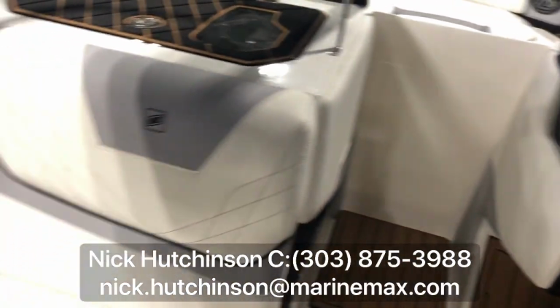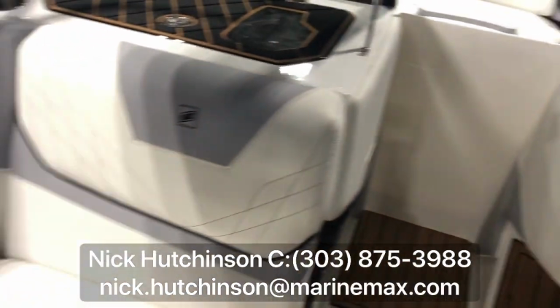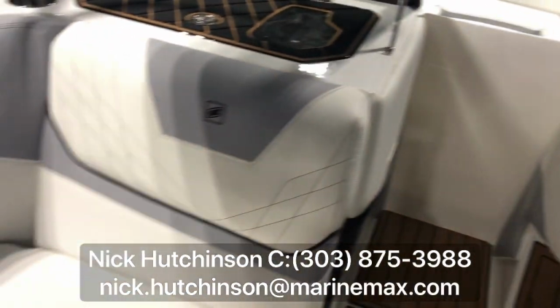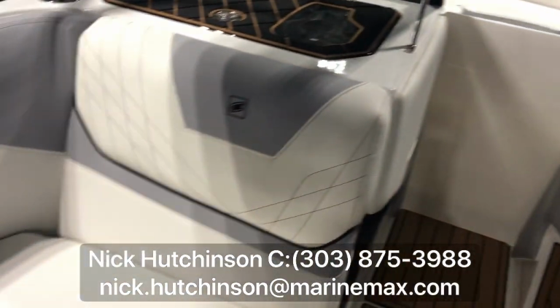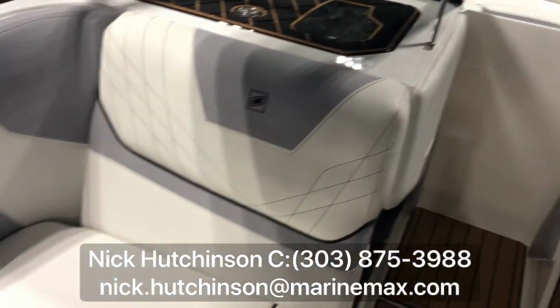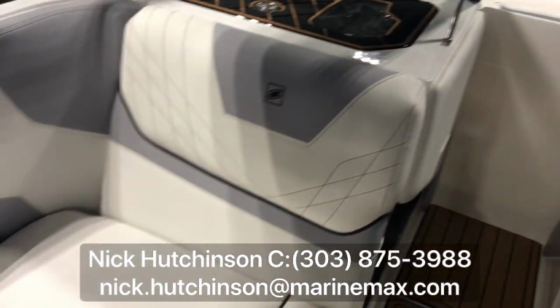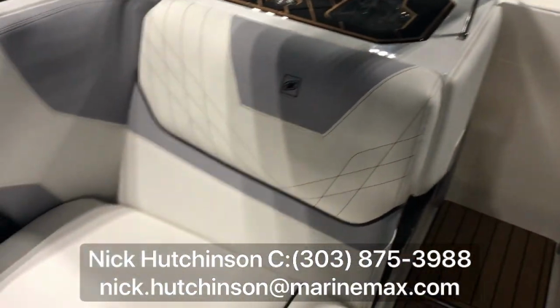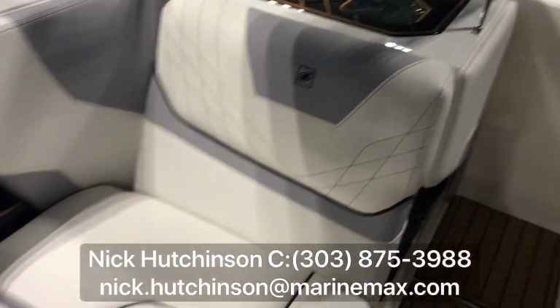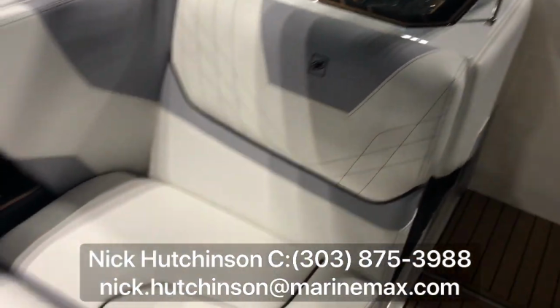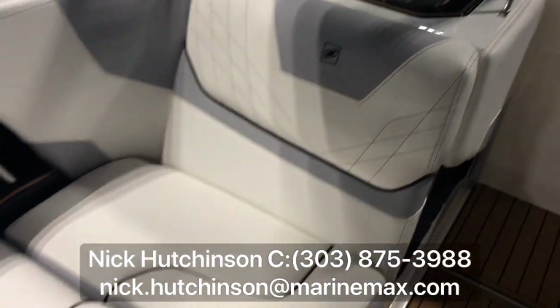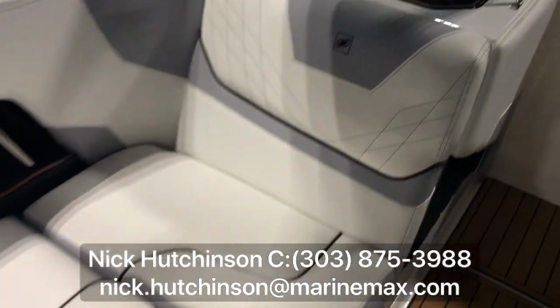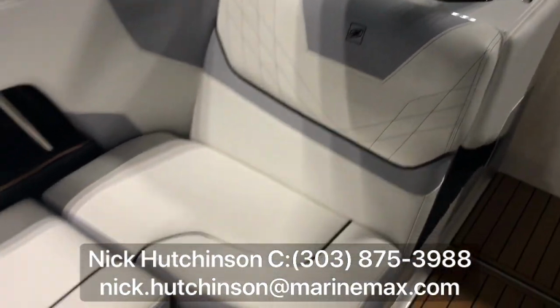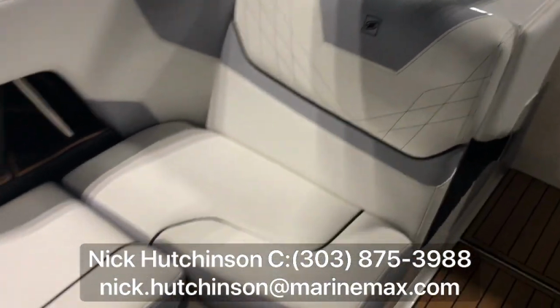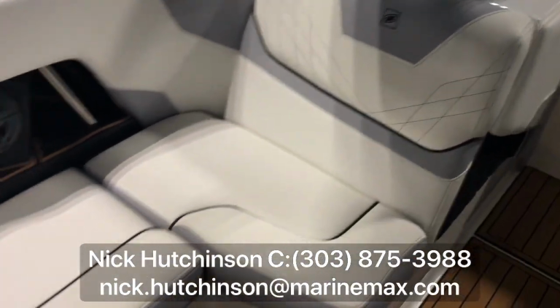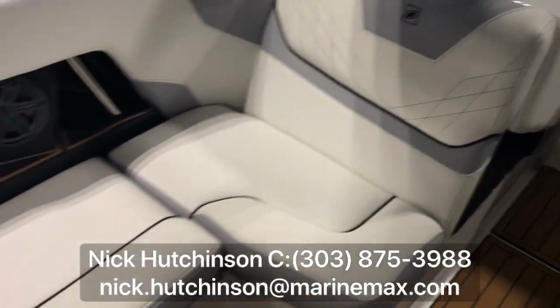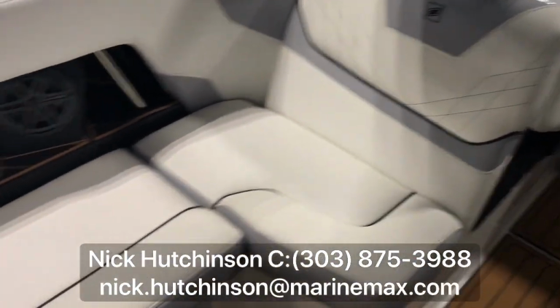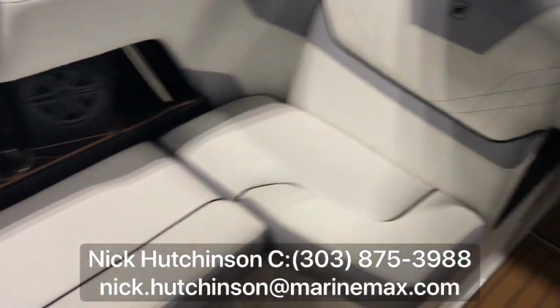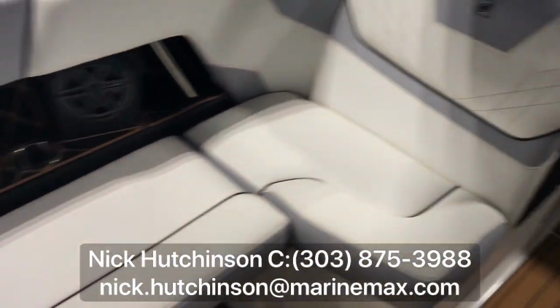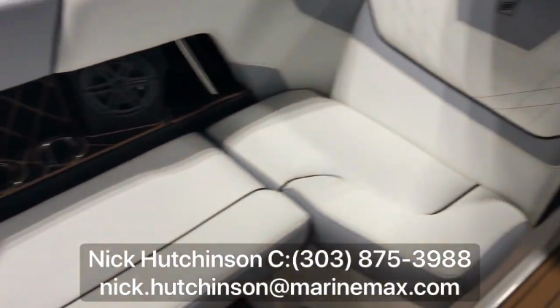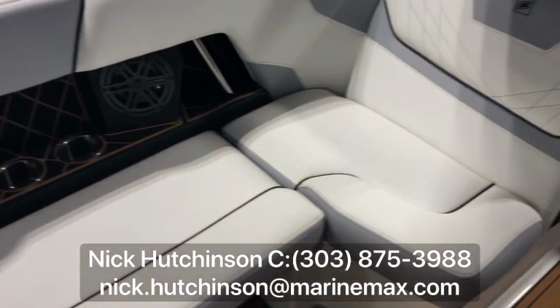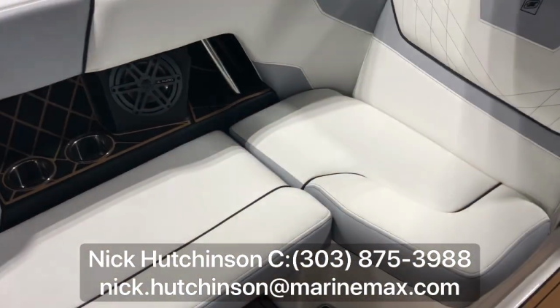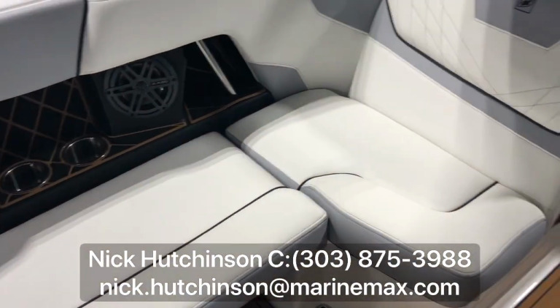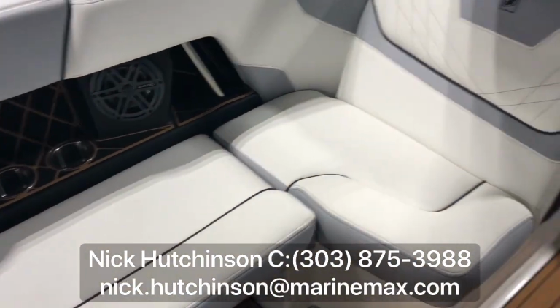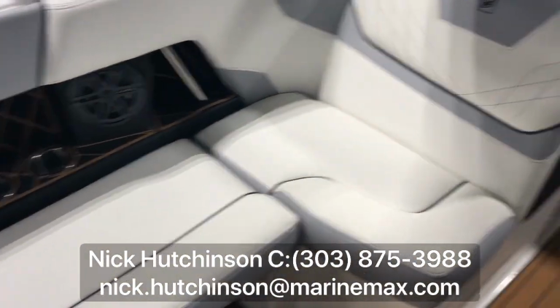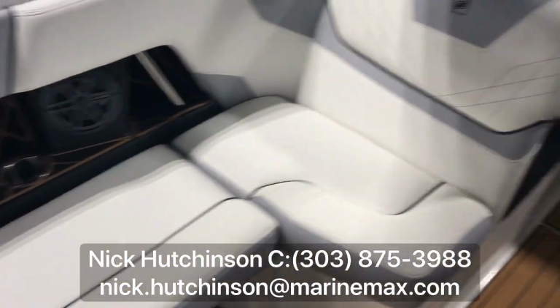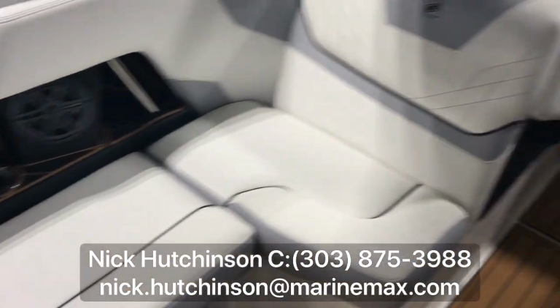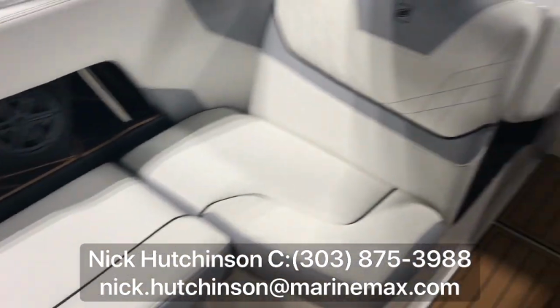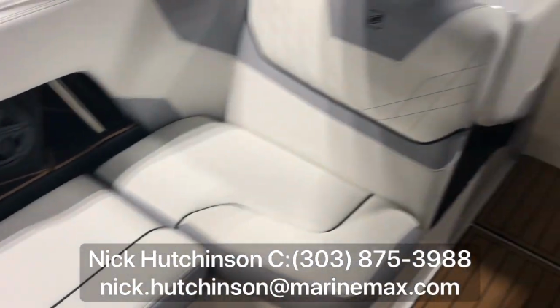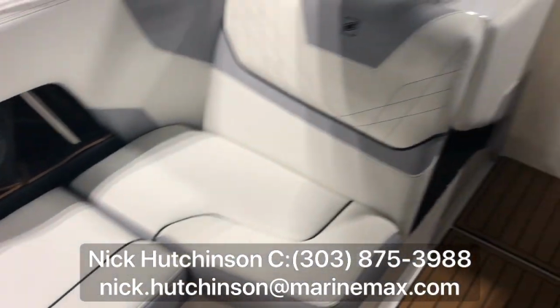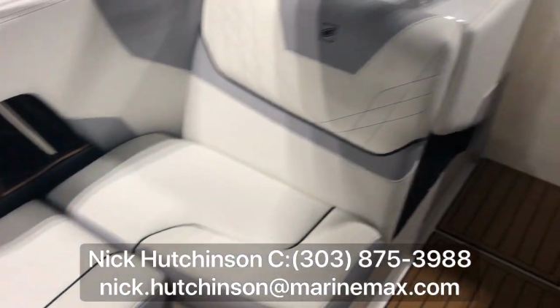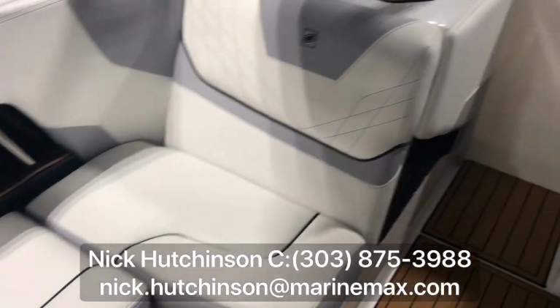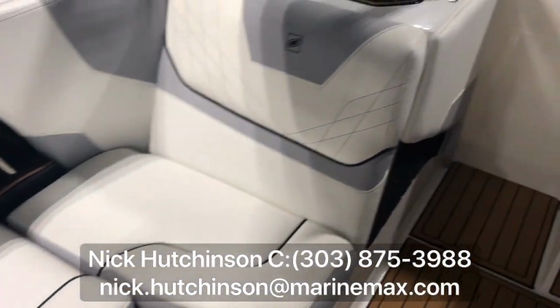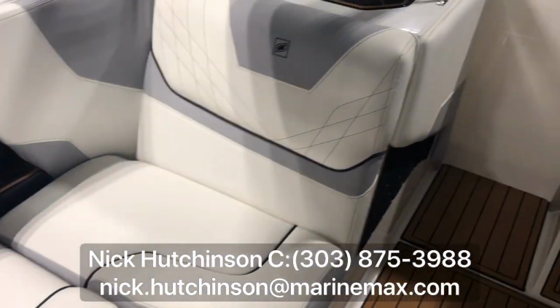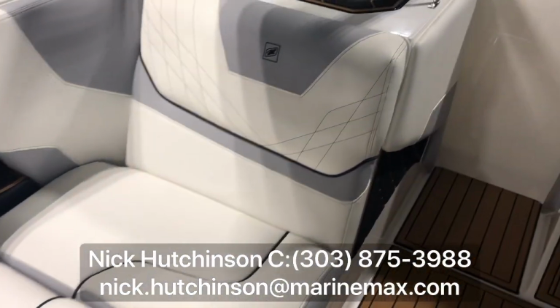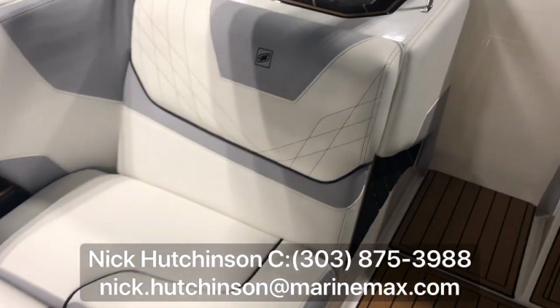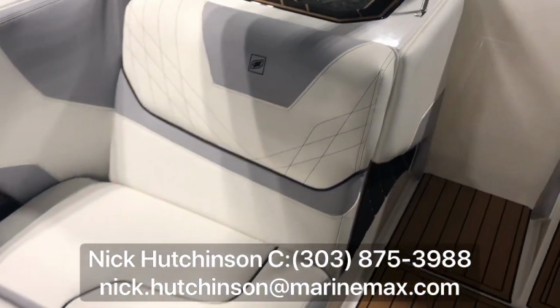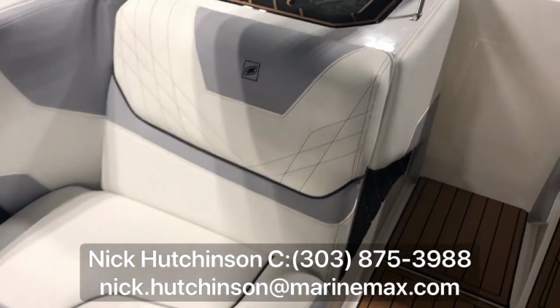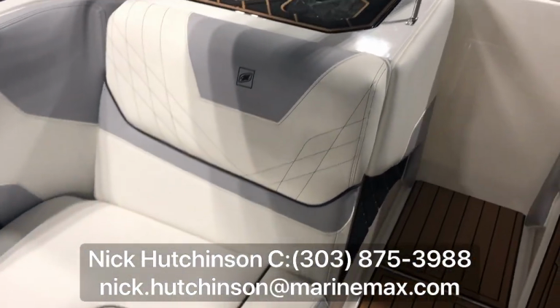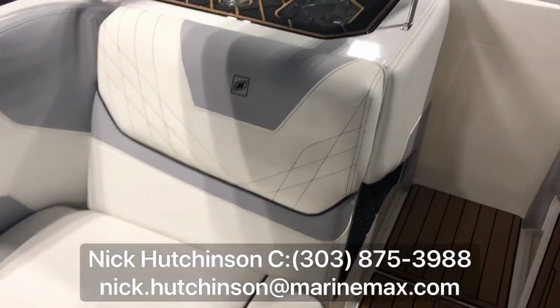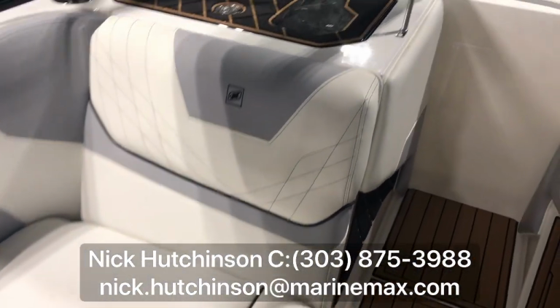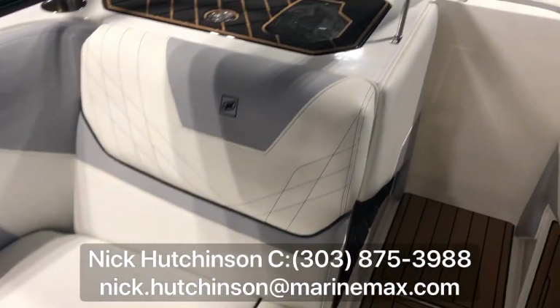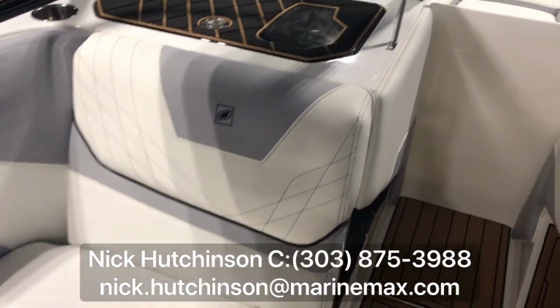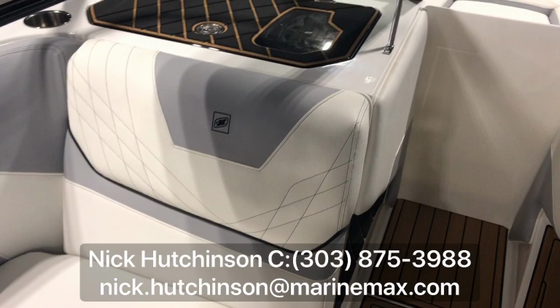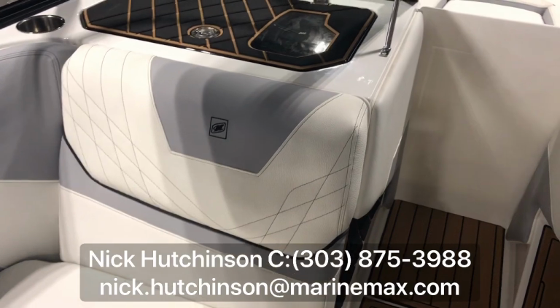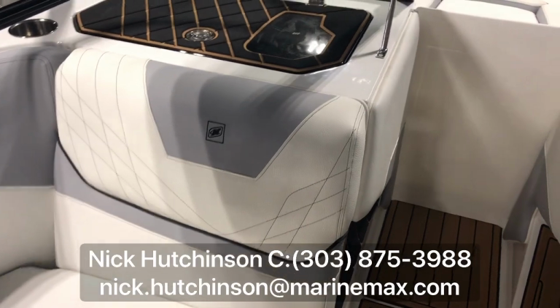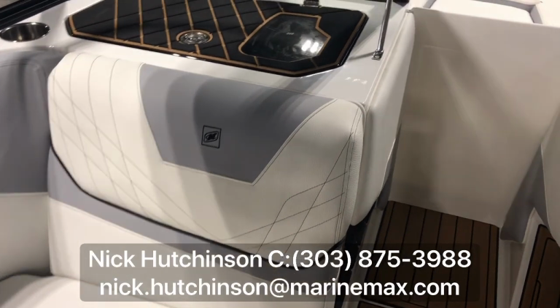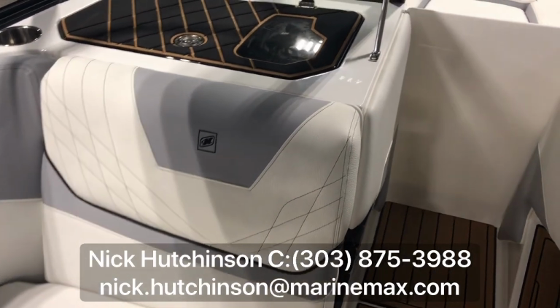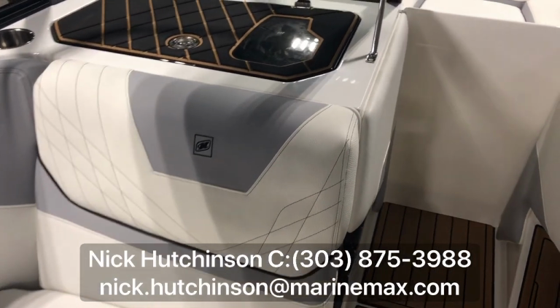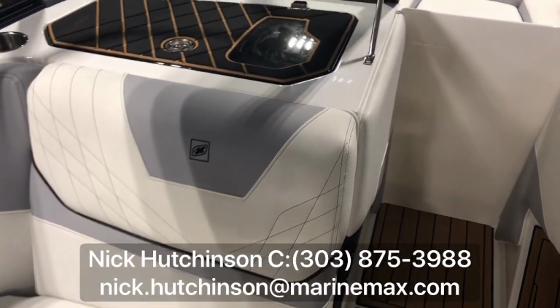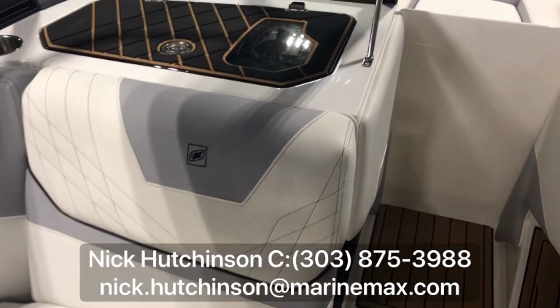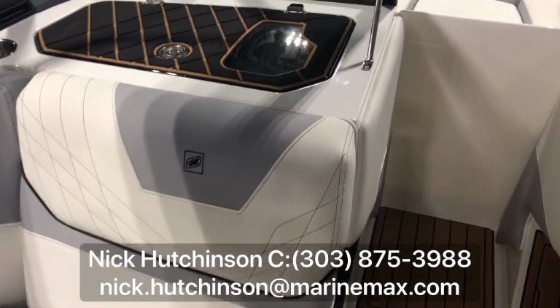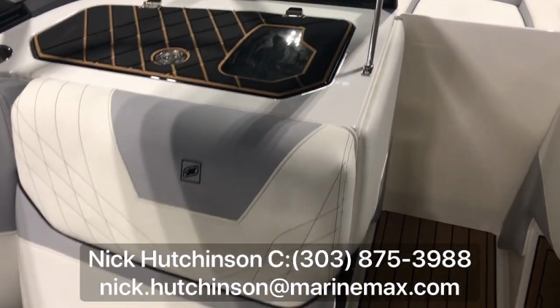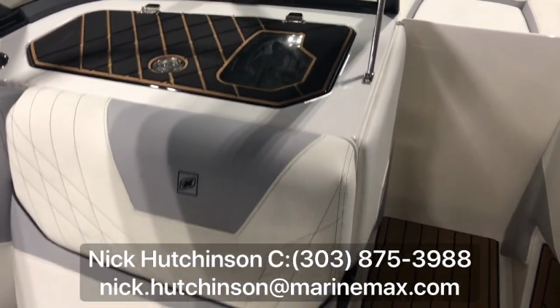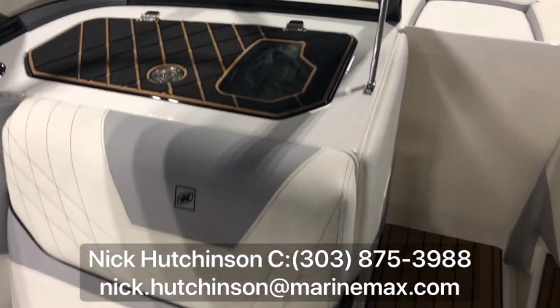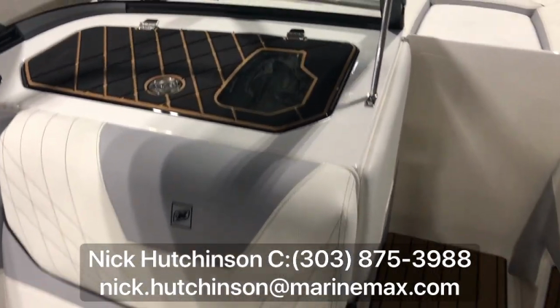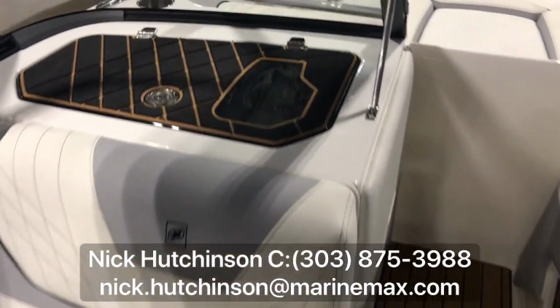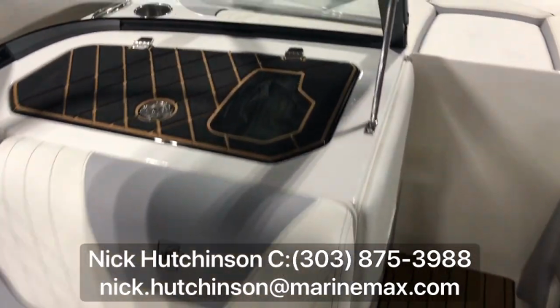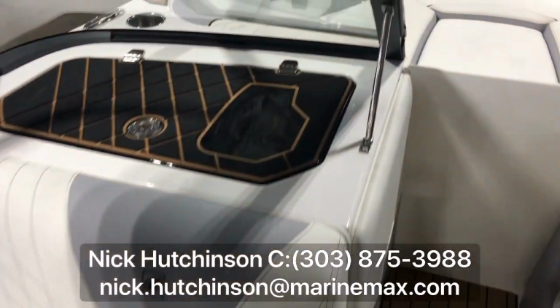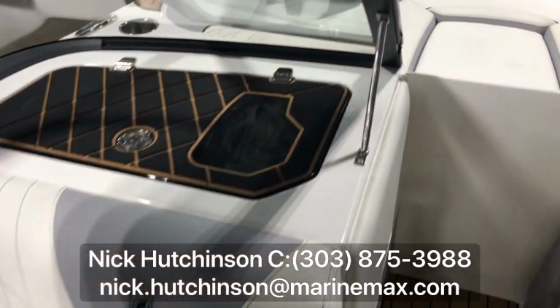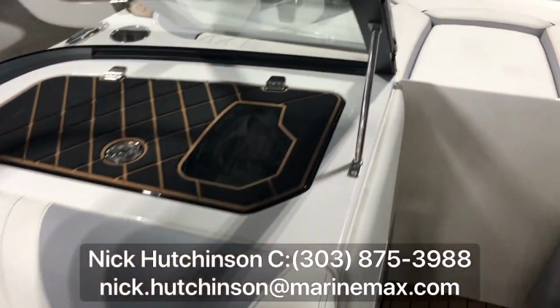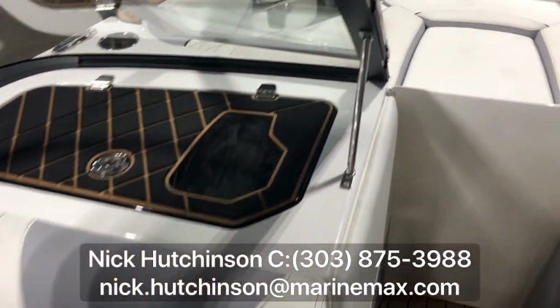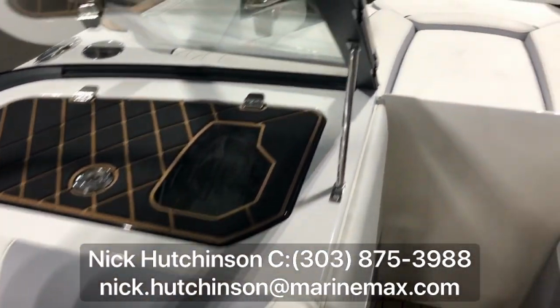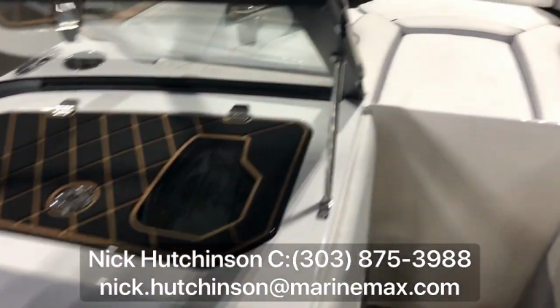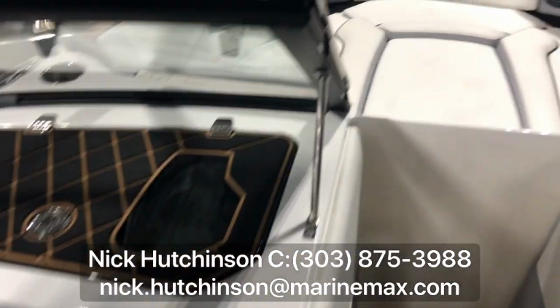Behind all these seats, lots of storage. Subwoofer and big storage here behind the co-captain's chair.